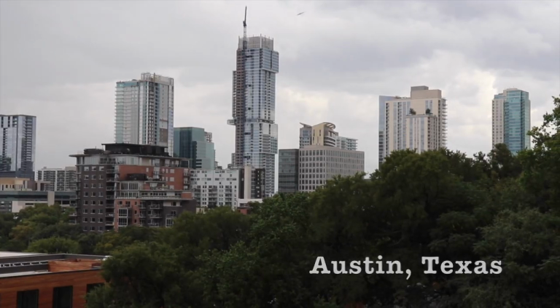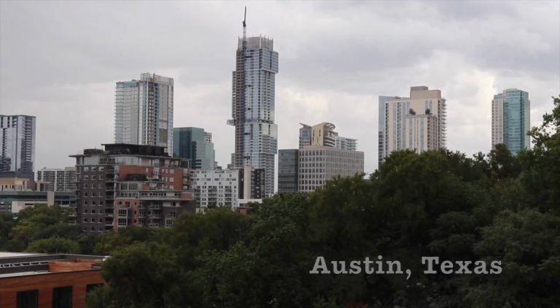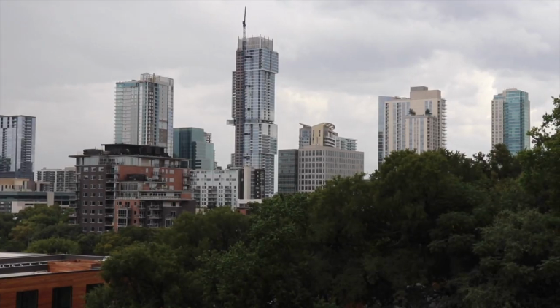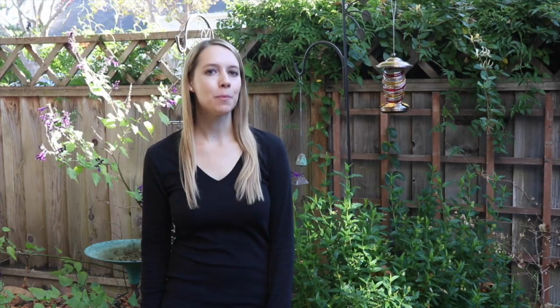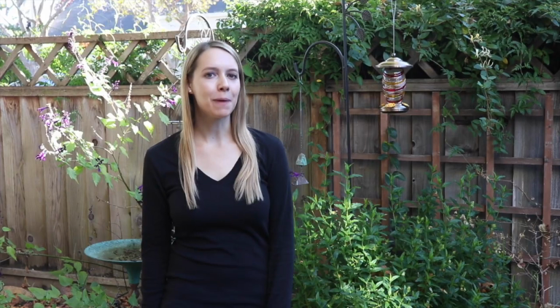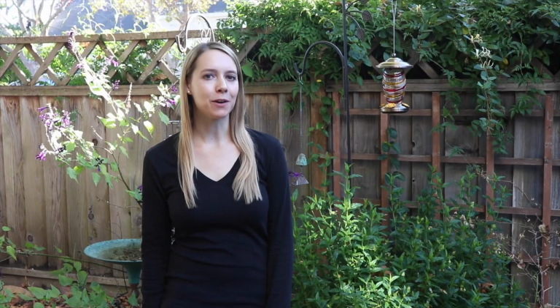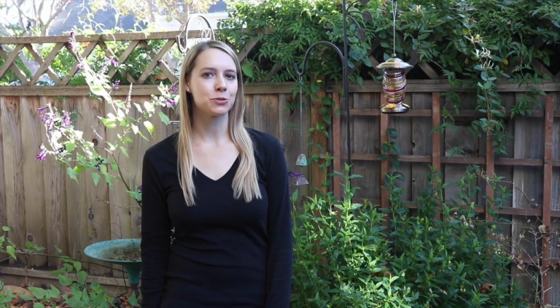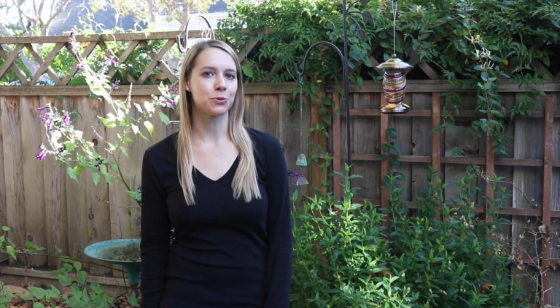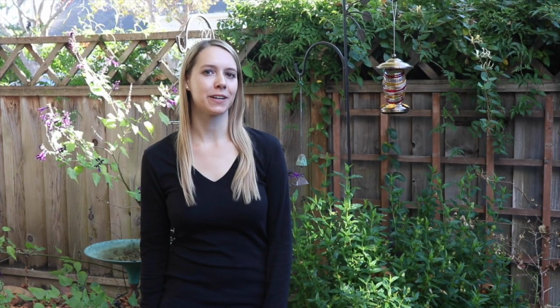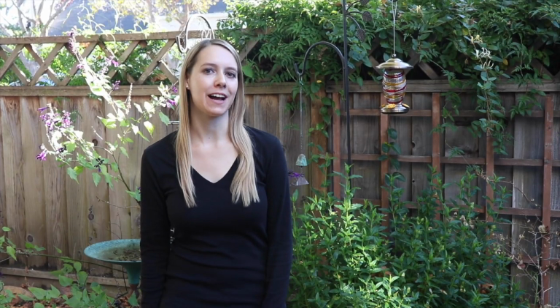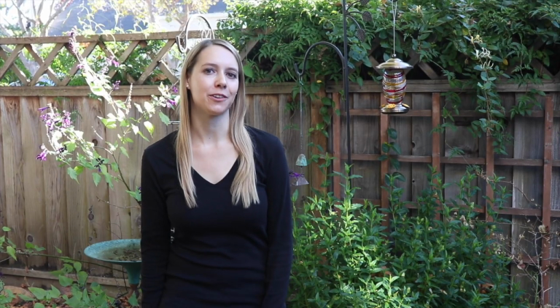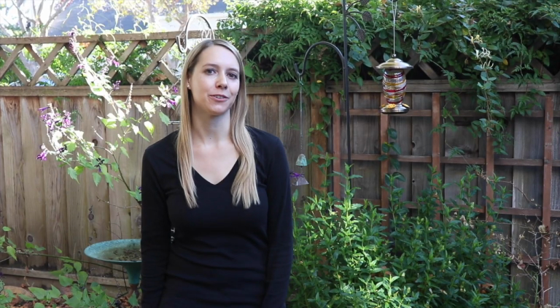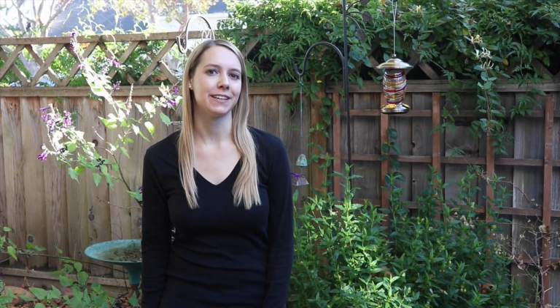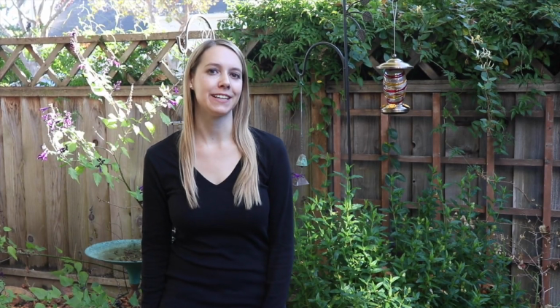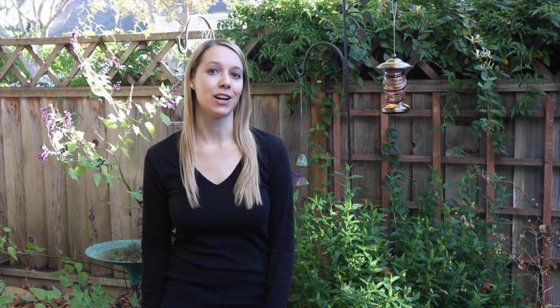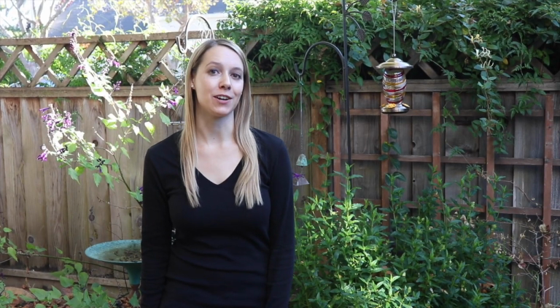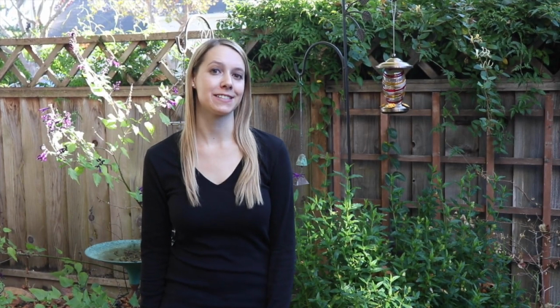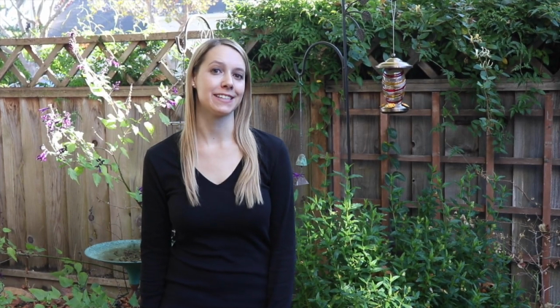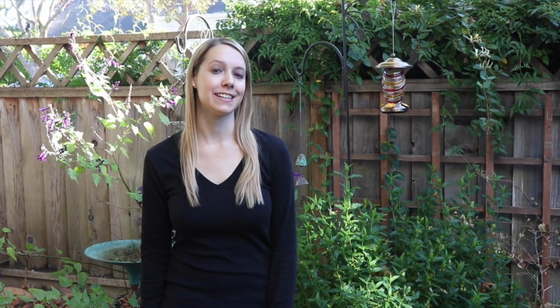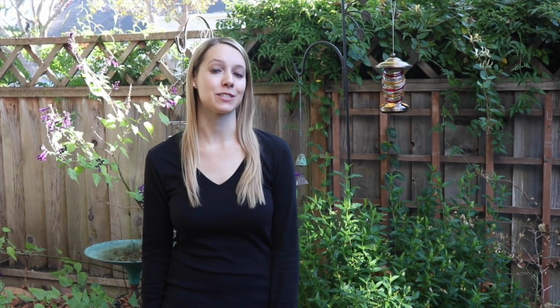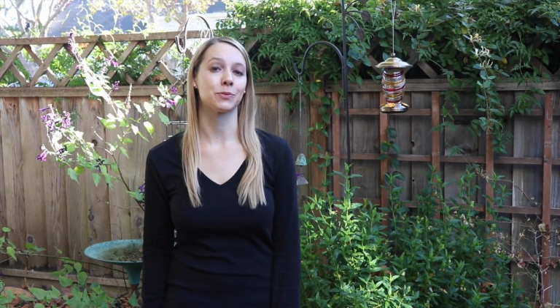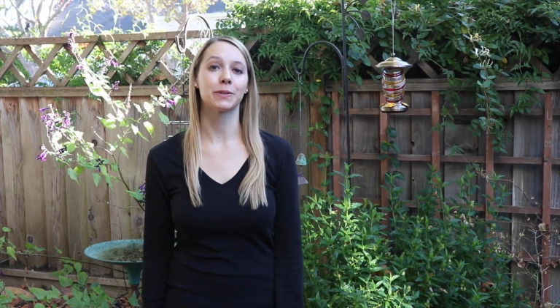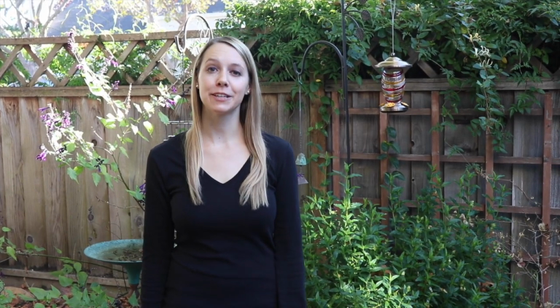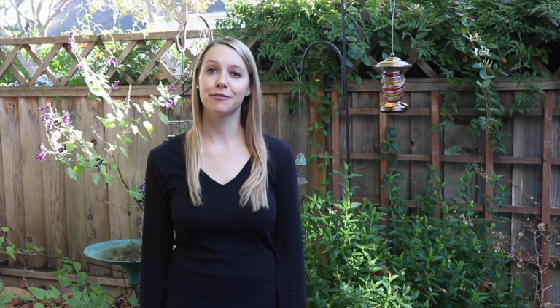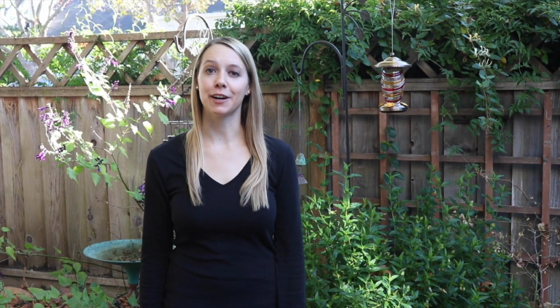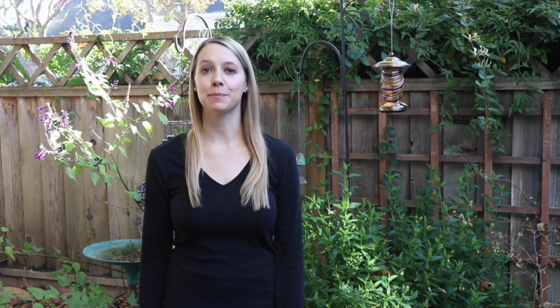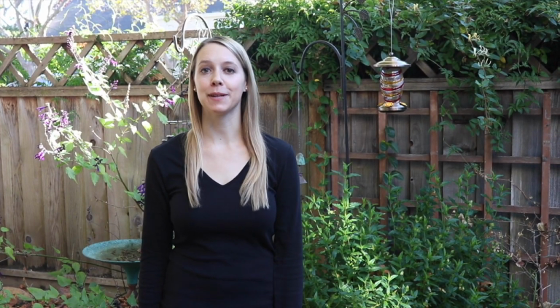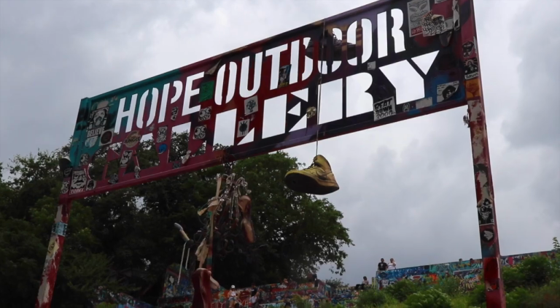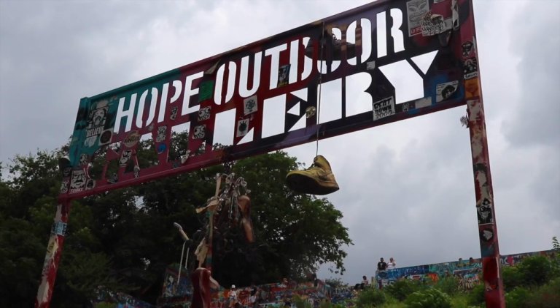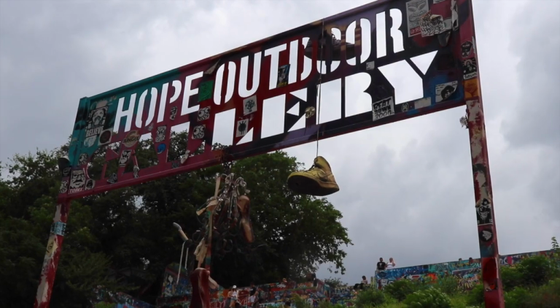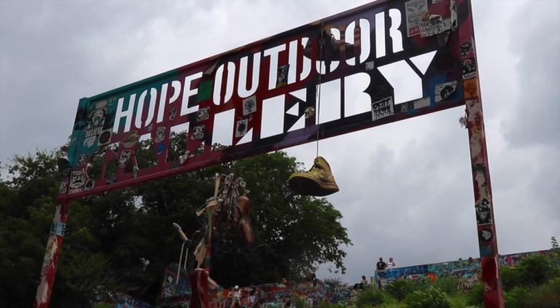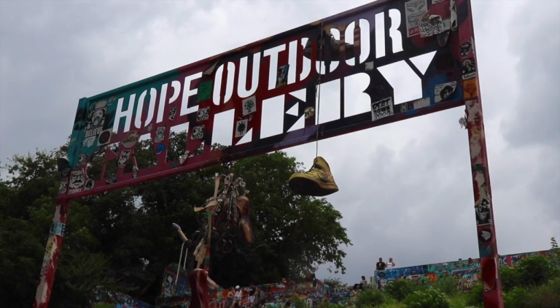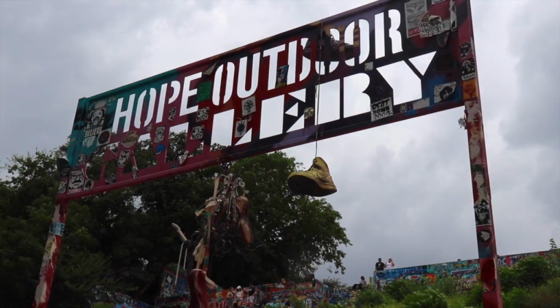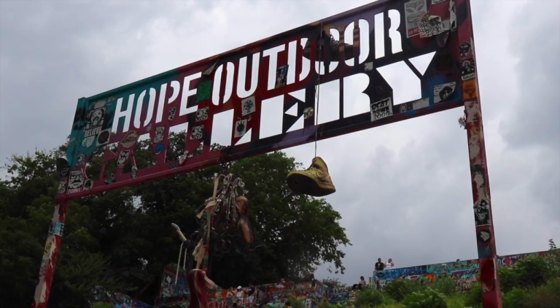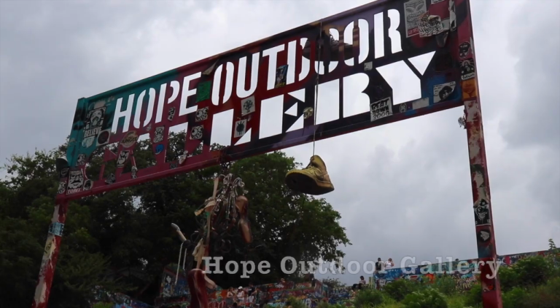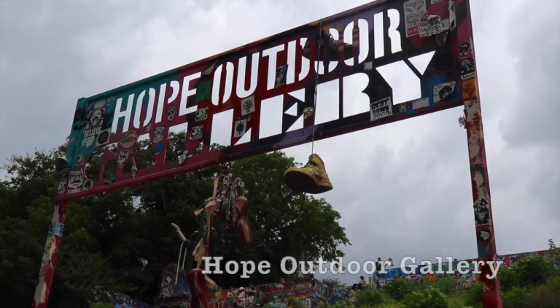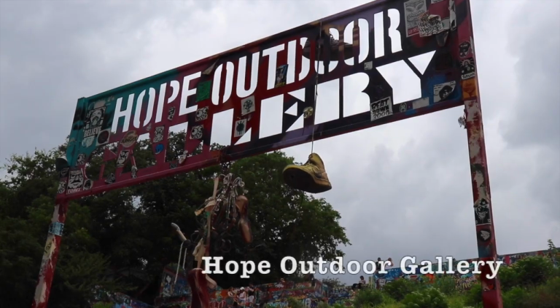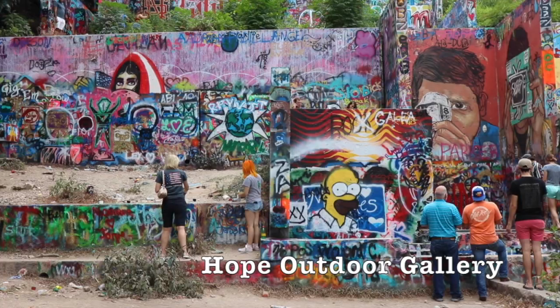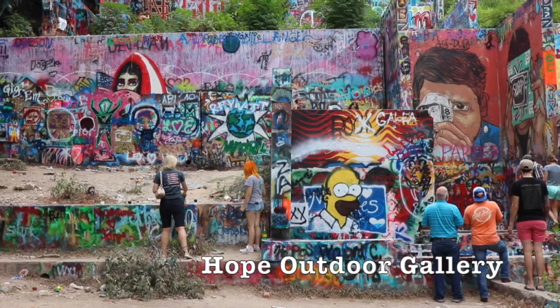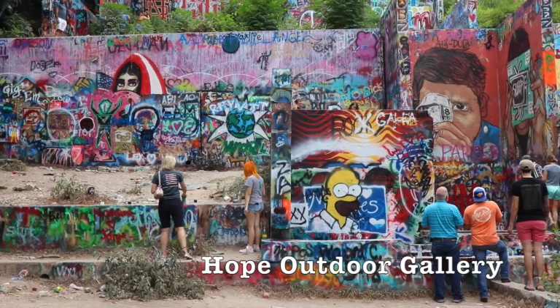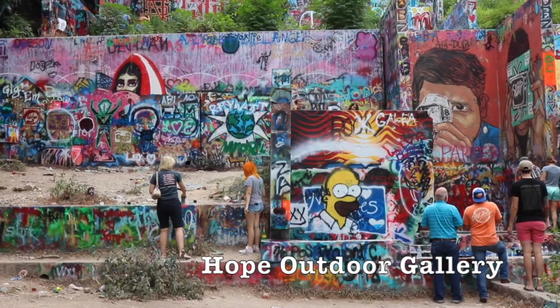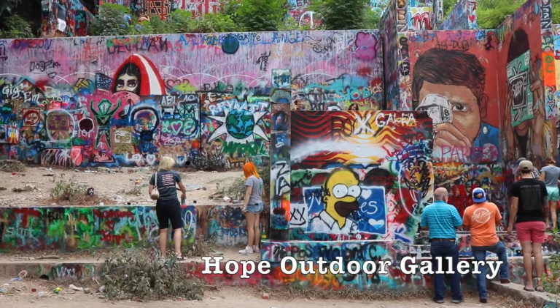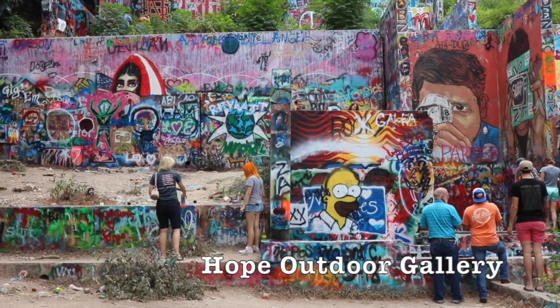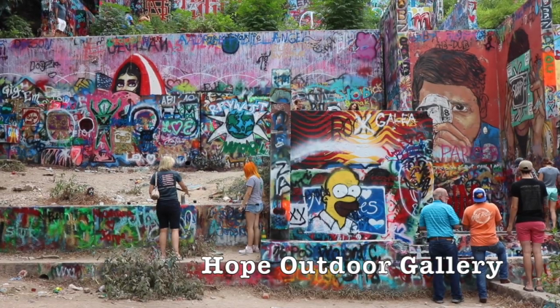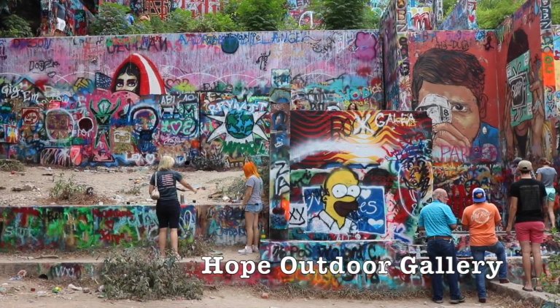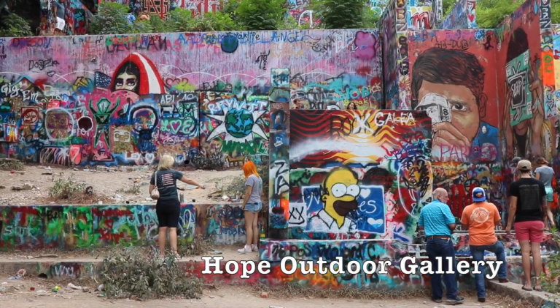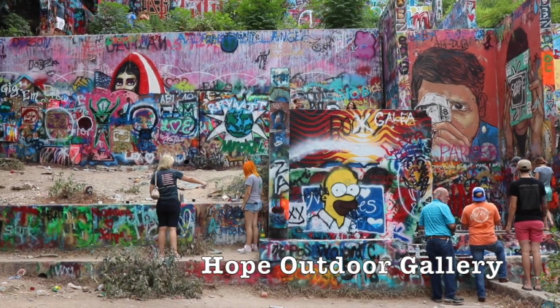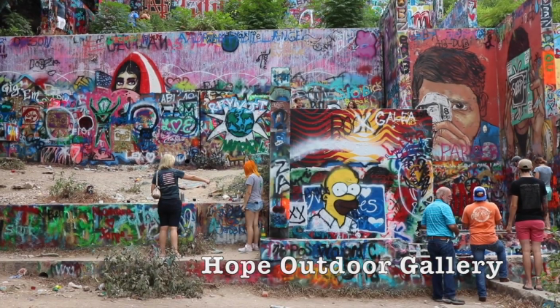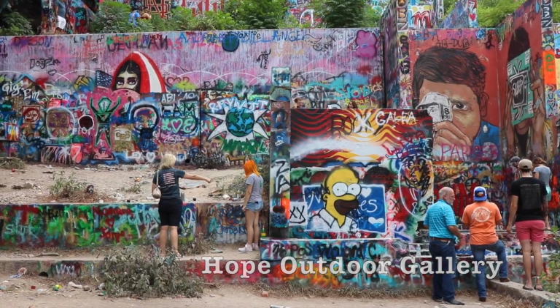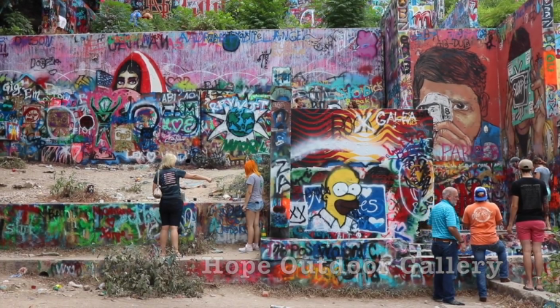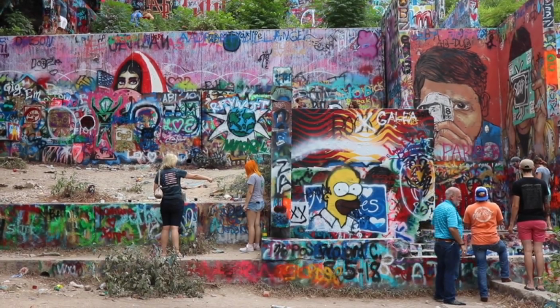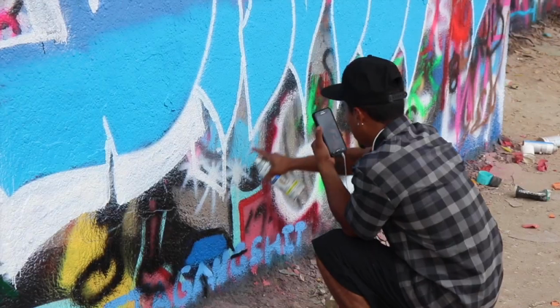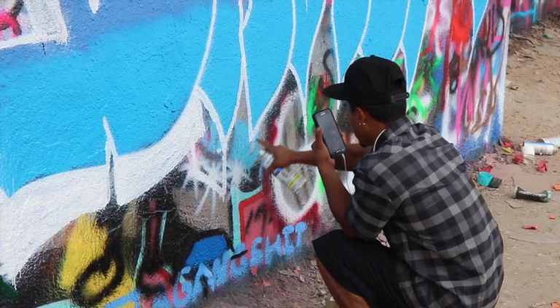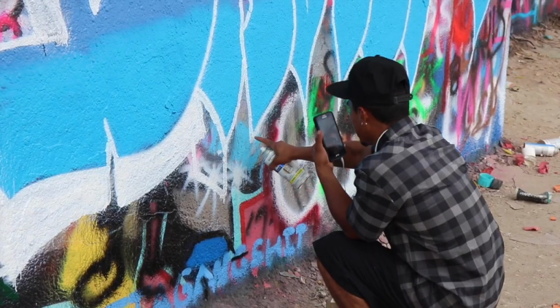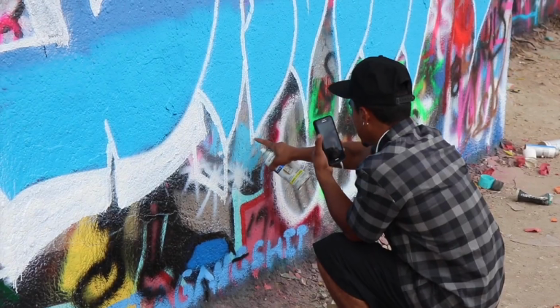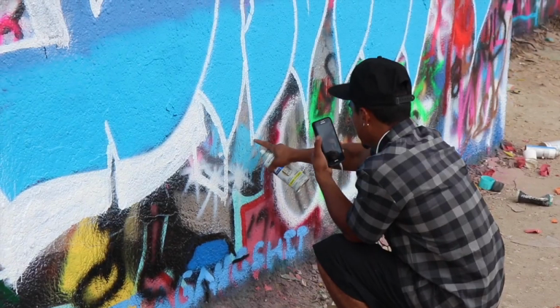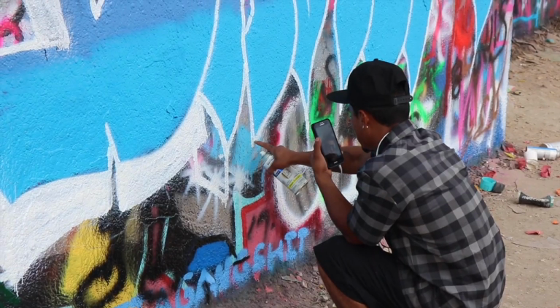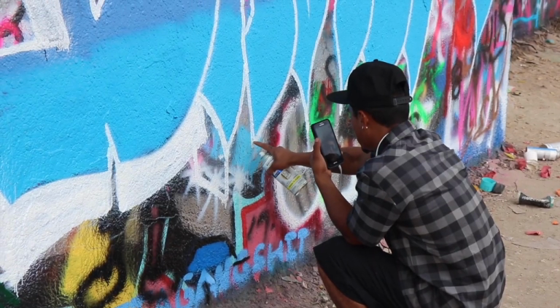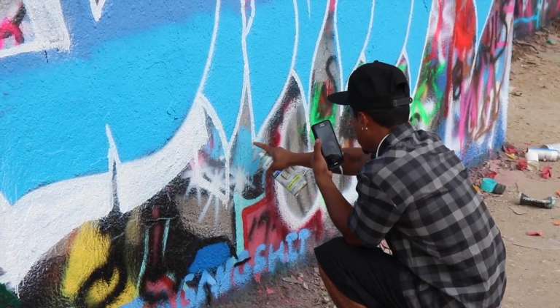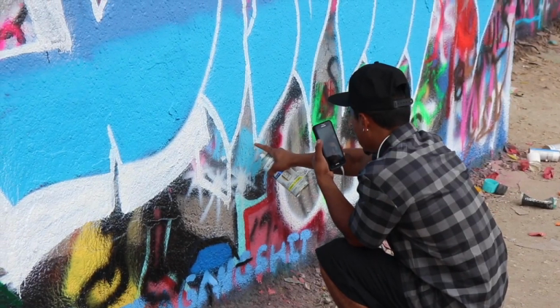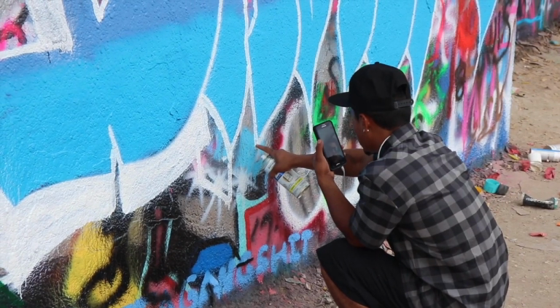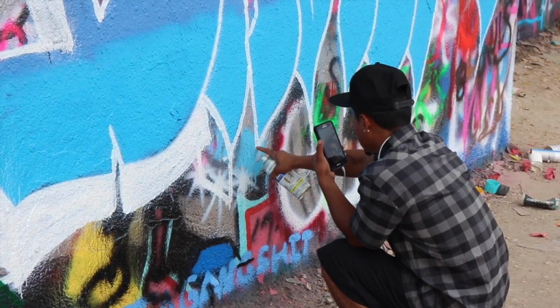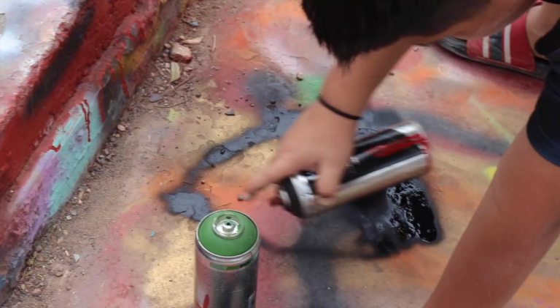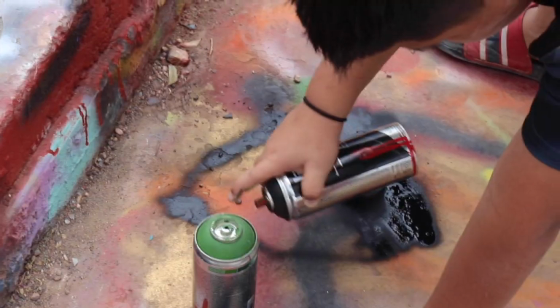Hope Outdoor Gallery in Austin is a really fun place to visit. This community paint park draws artists from all over town.